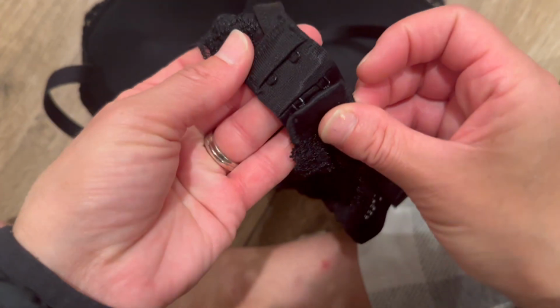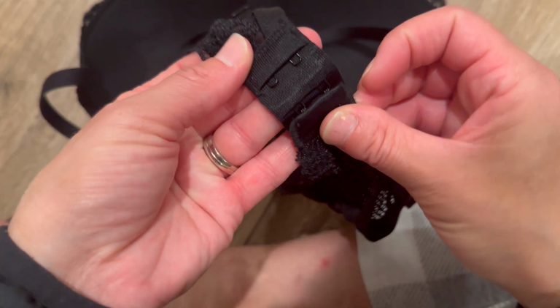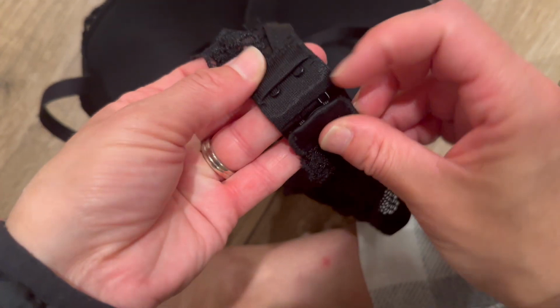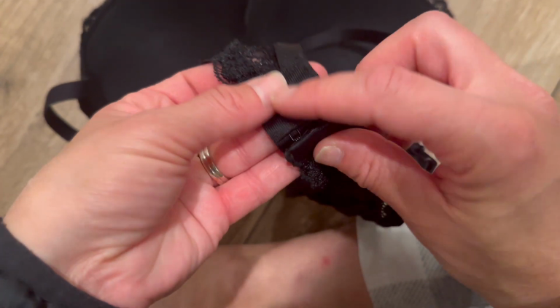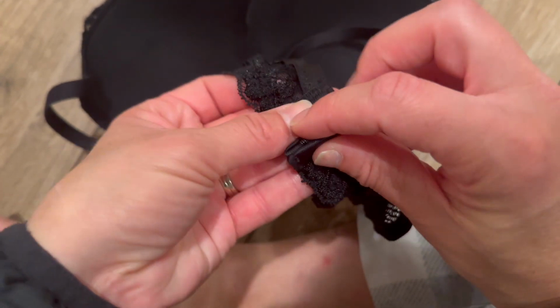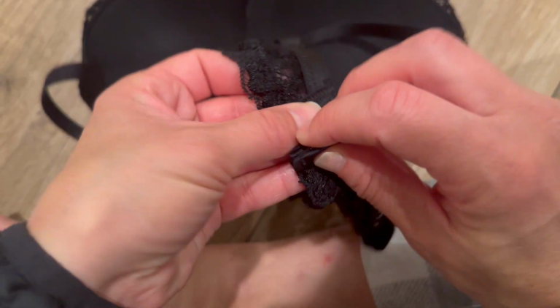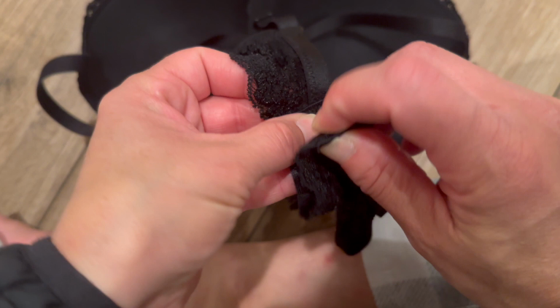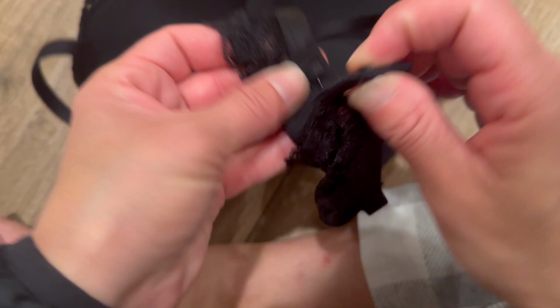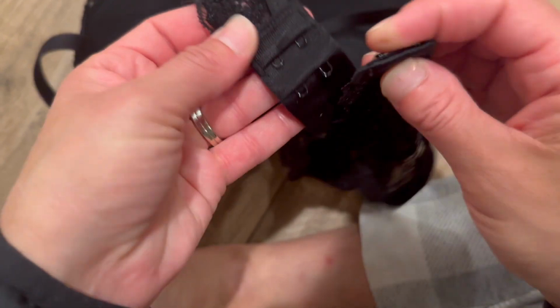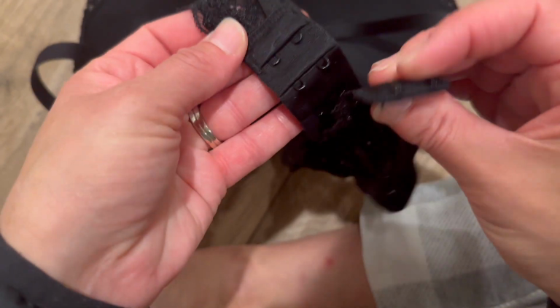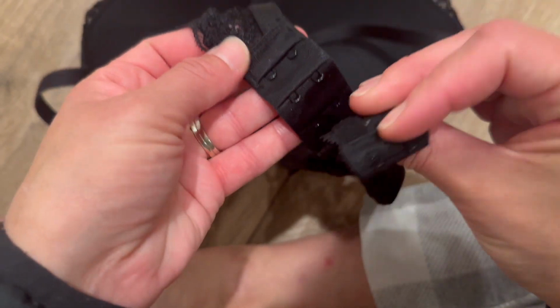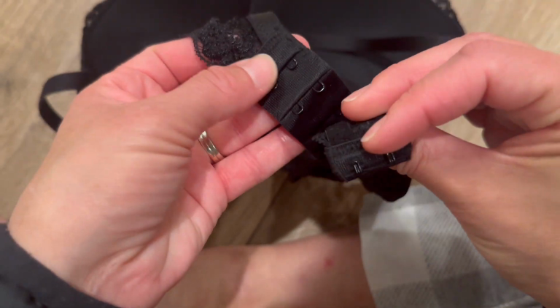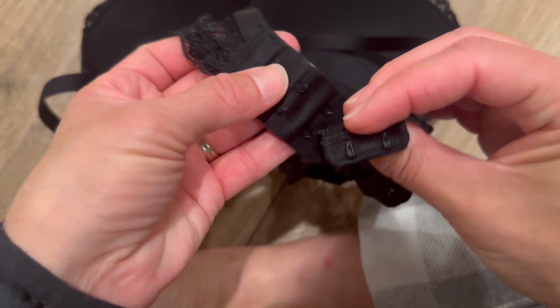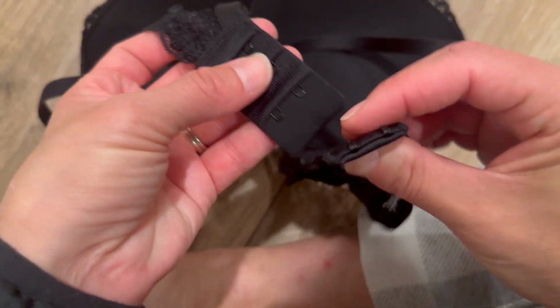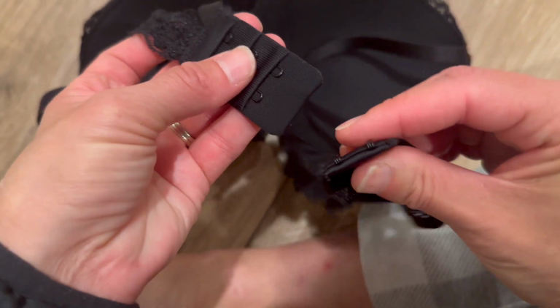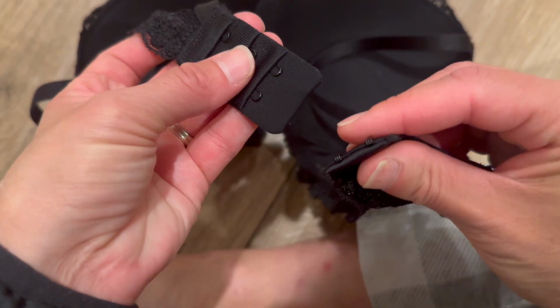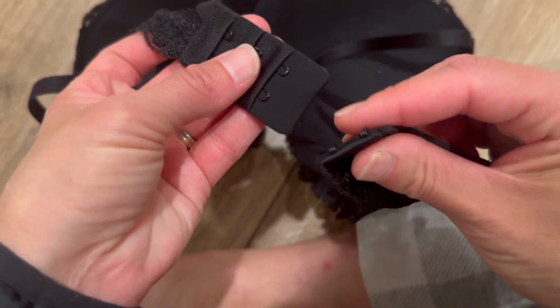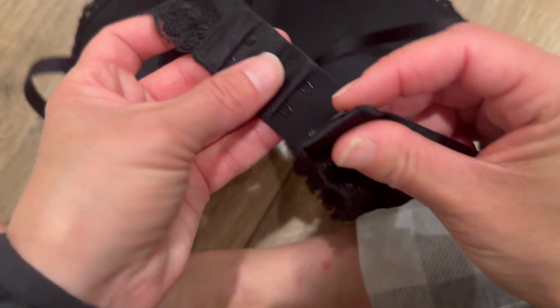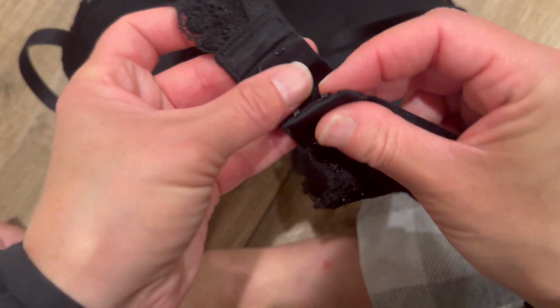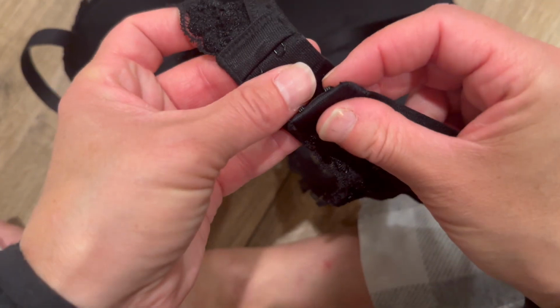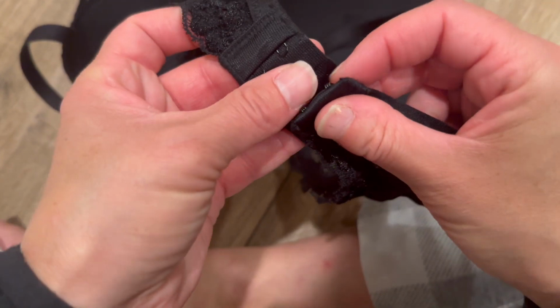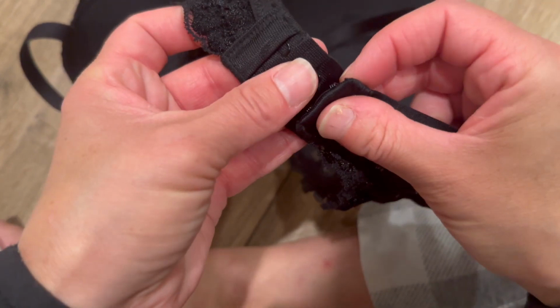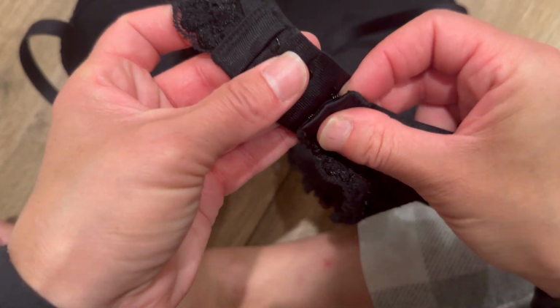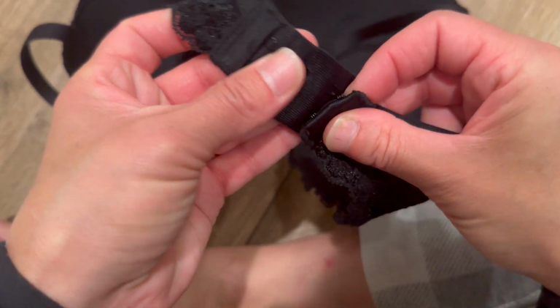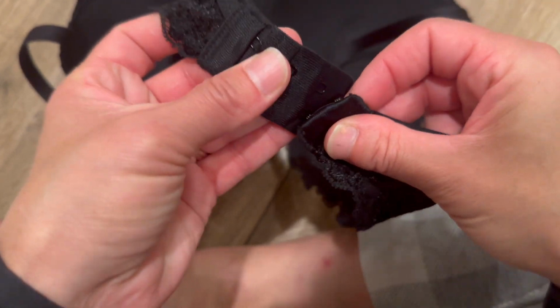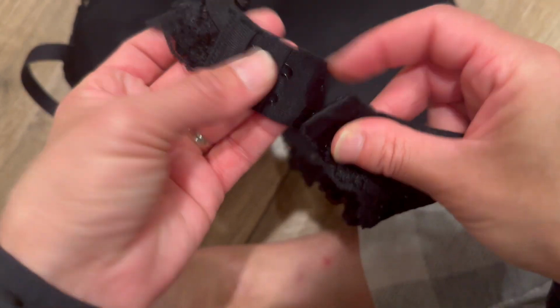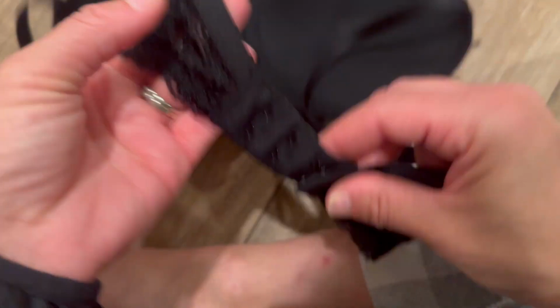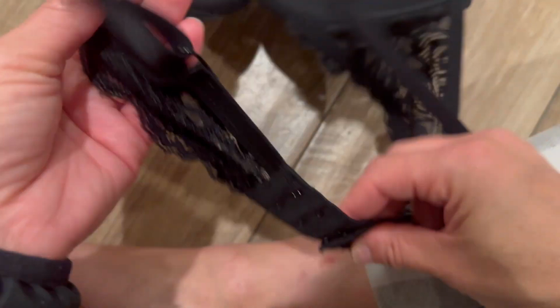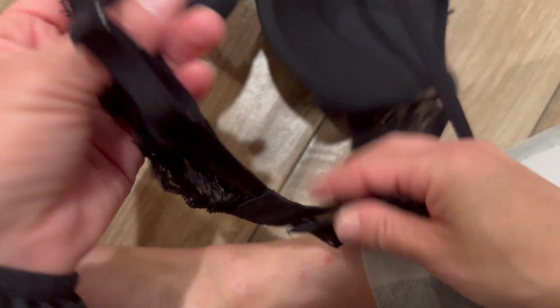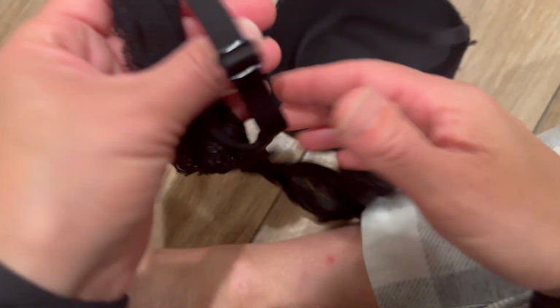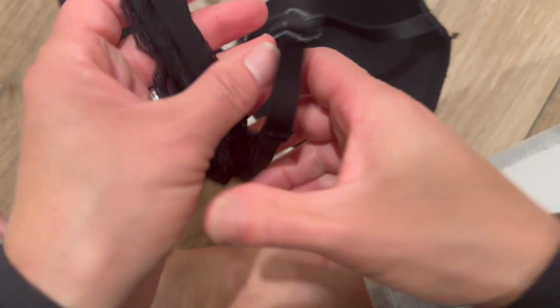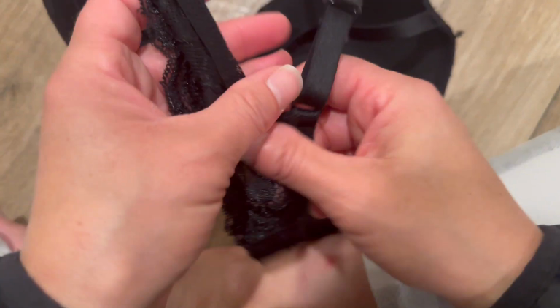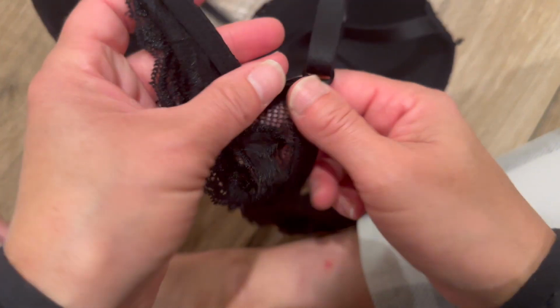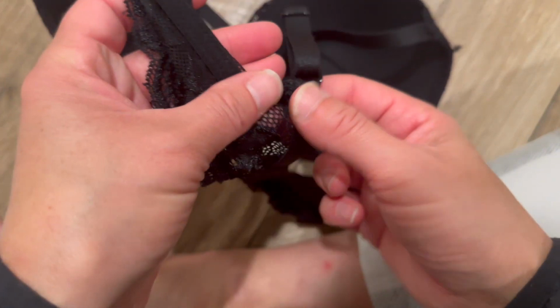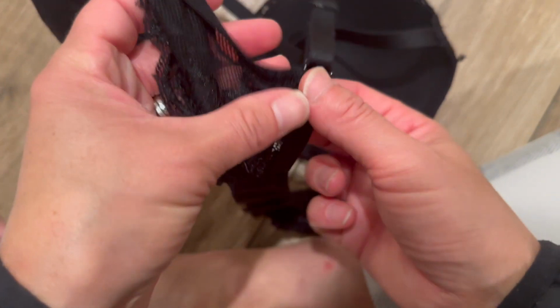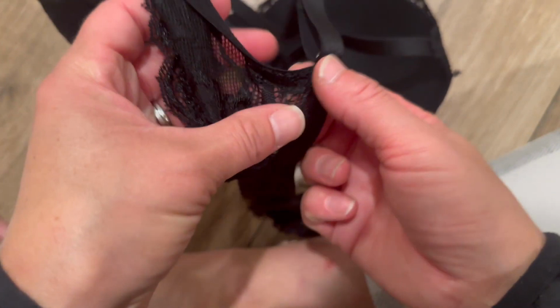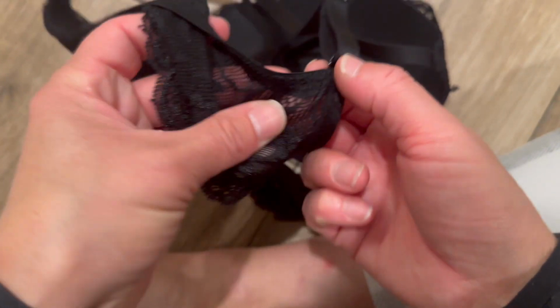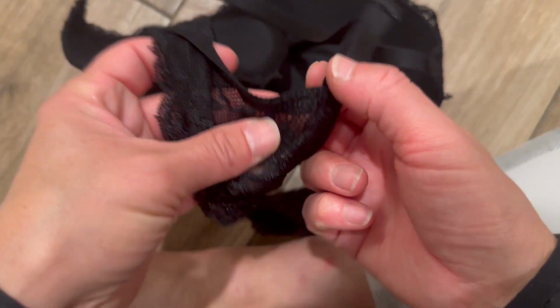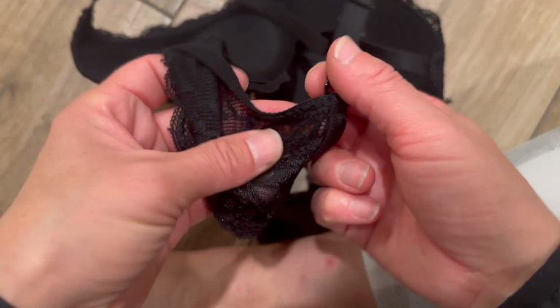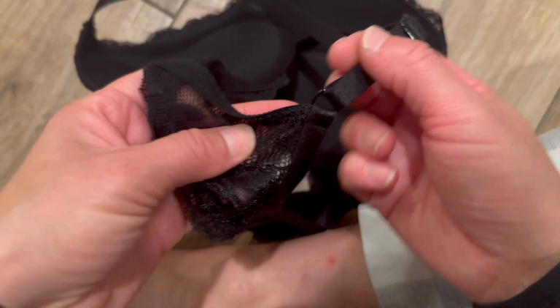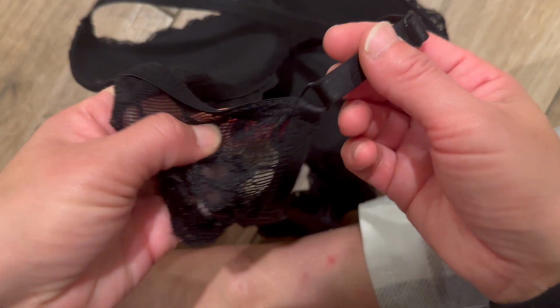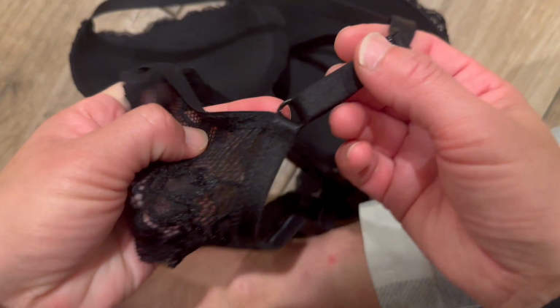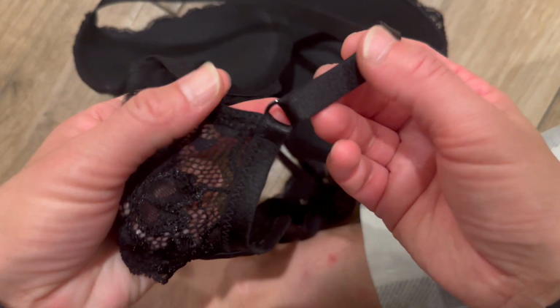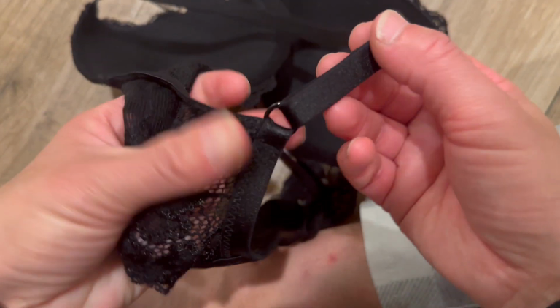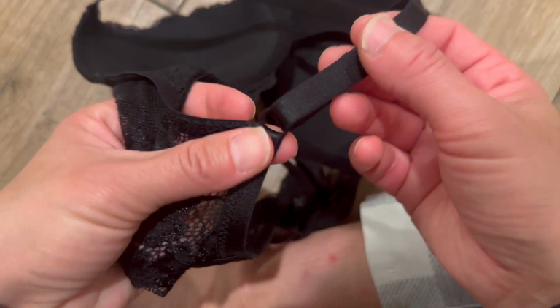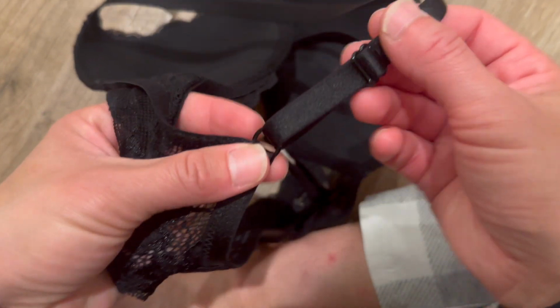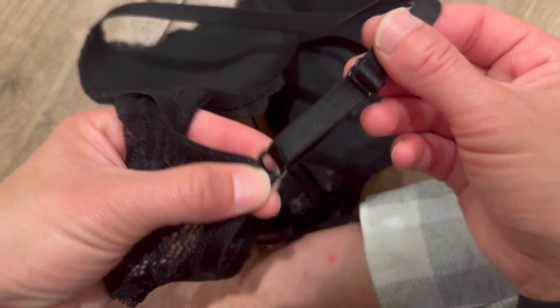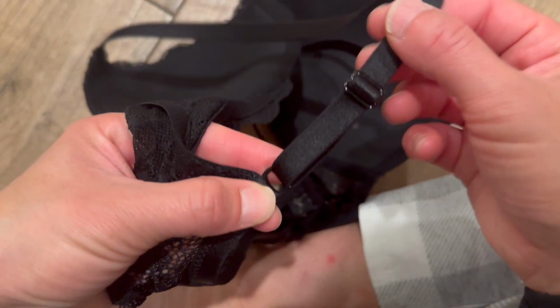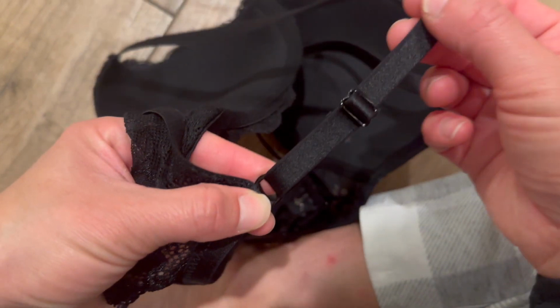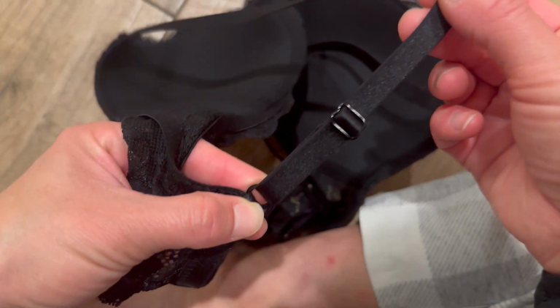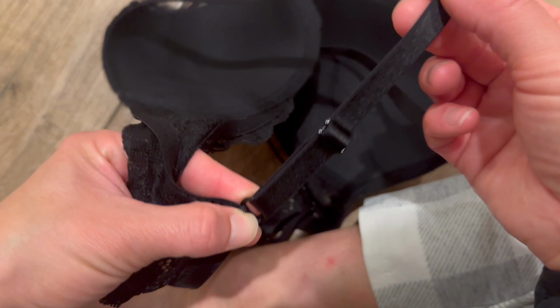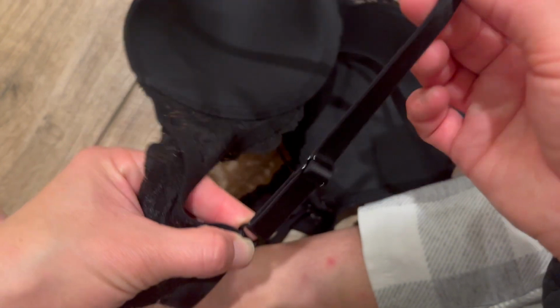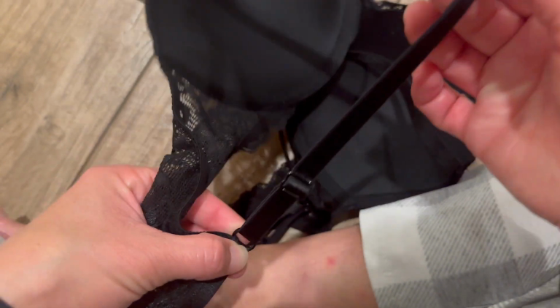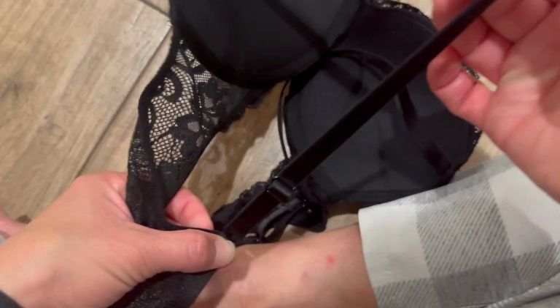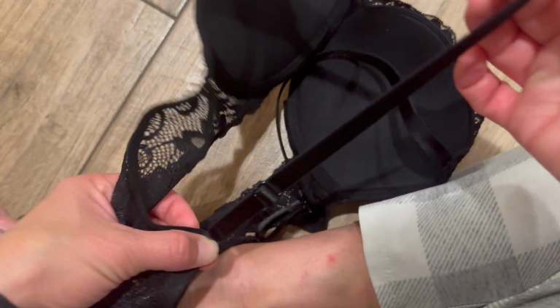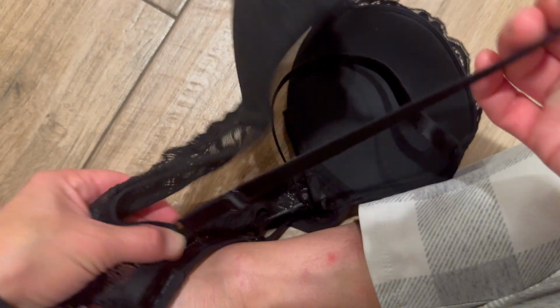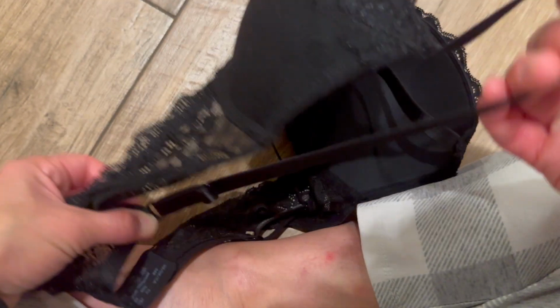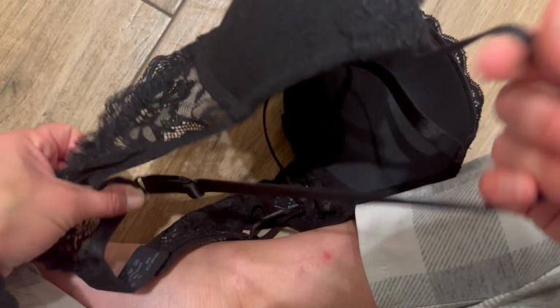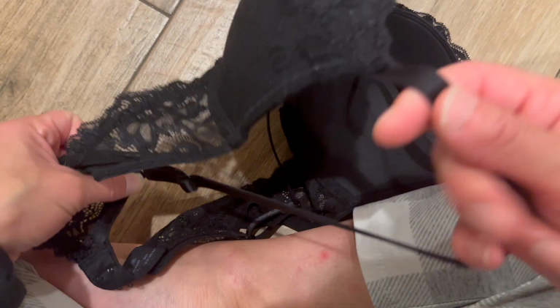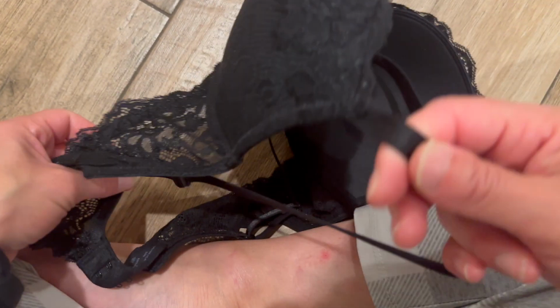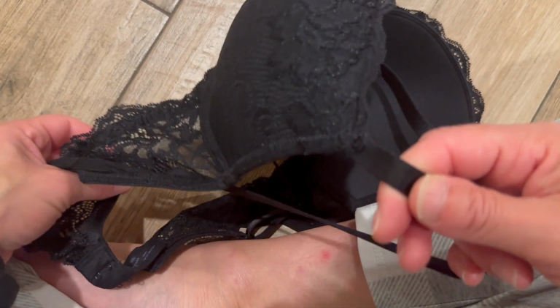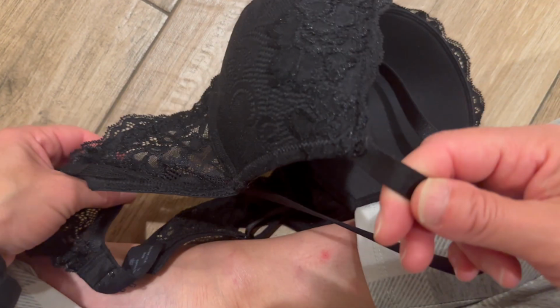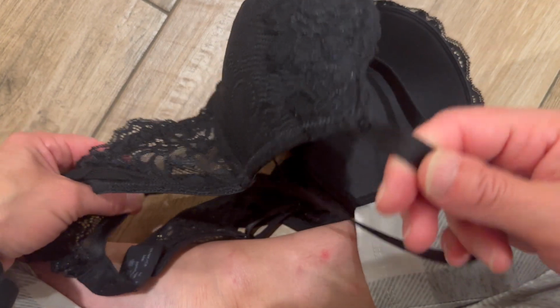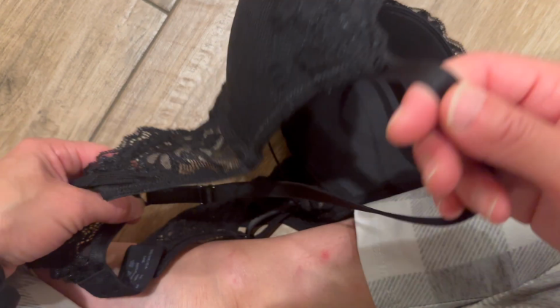I'd say this bra seems super comfy for all-day wear. The stretchy lace band should move with you — I definitely wear it full days.